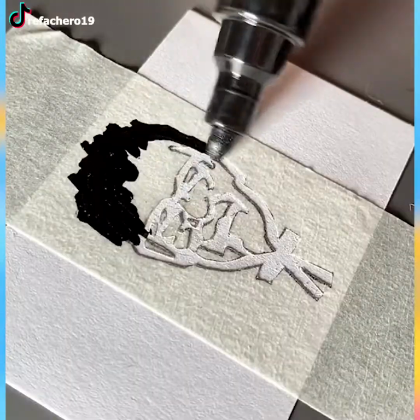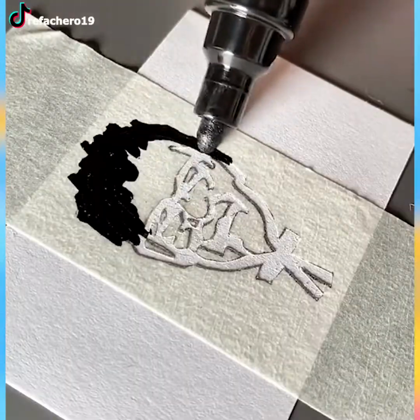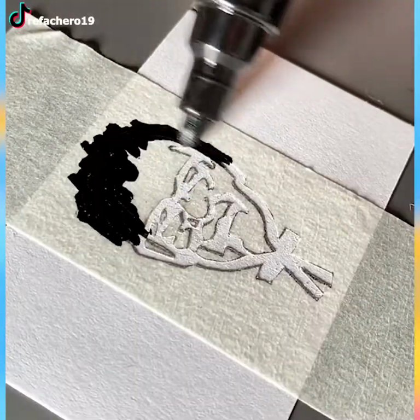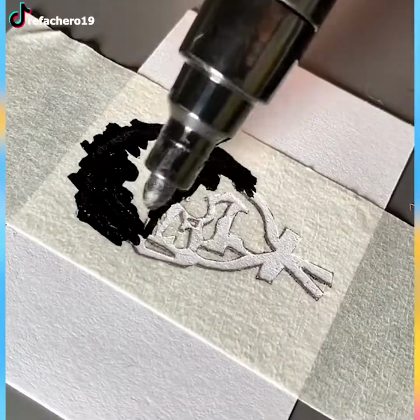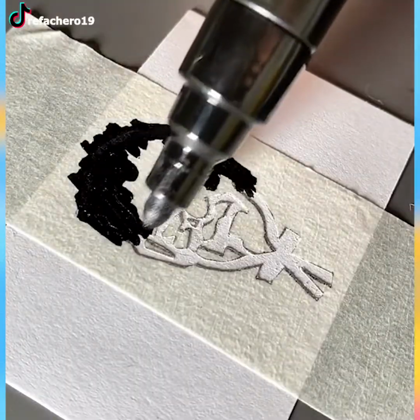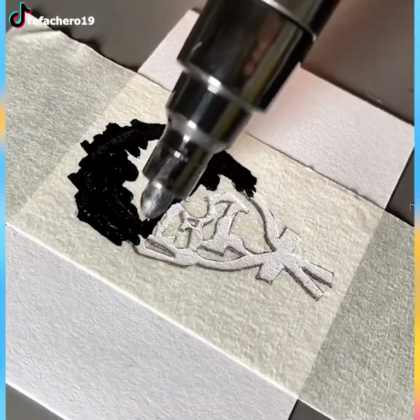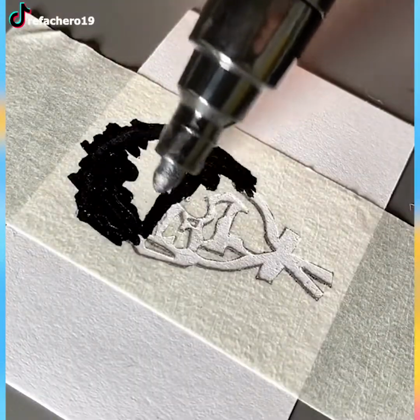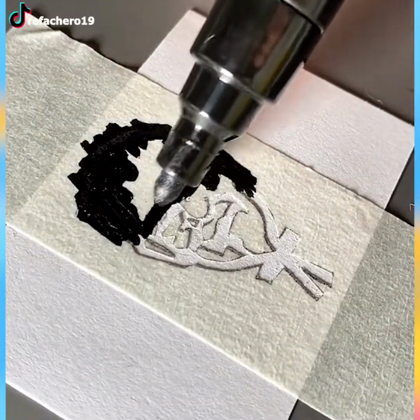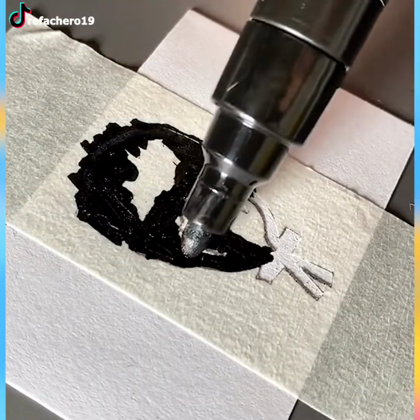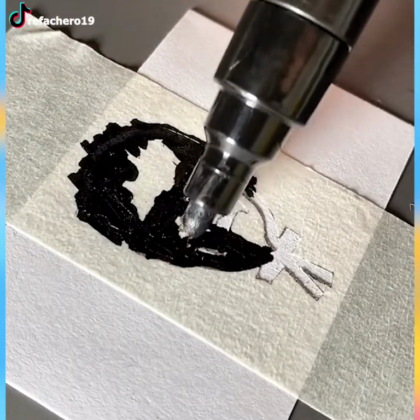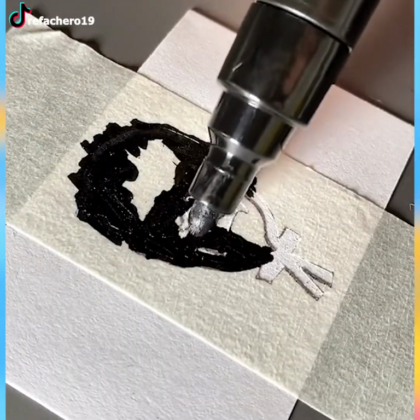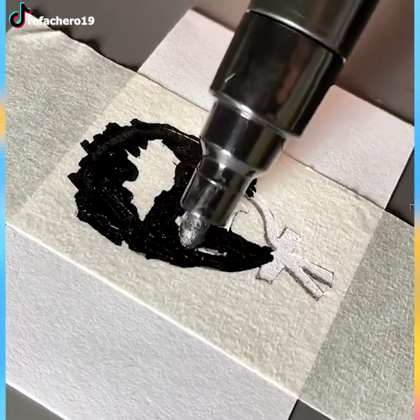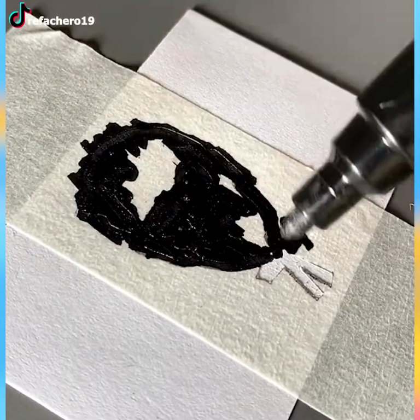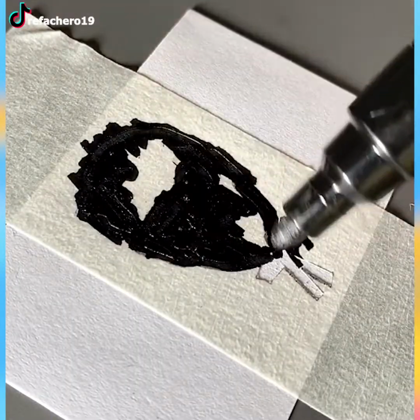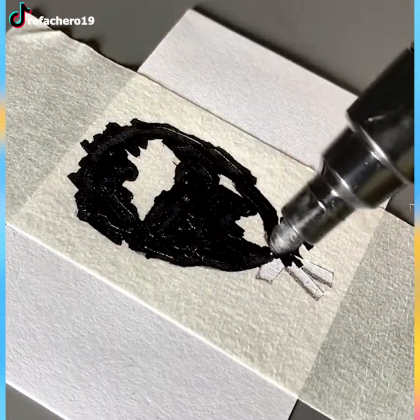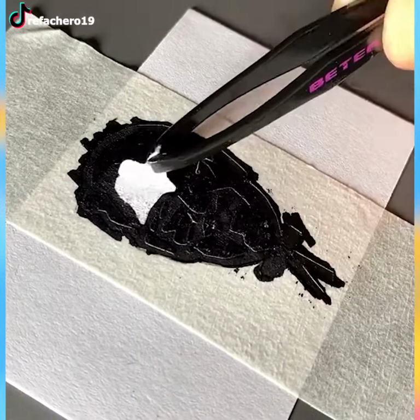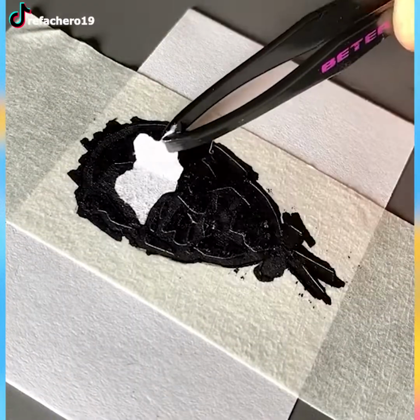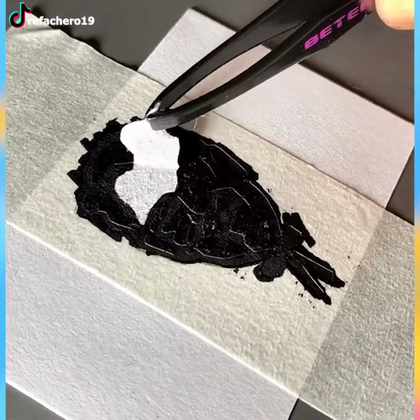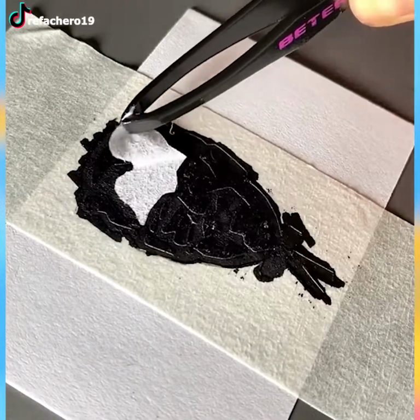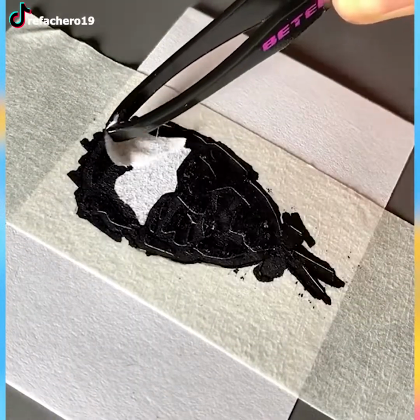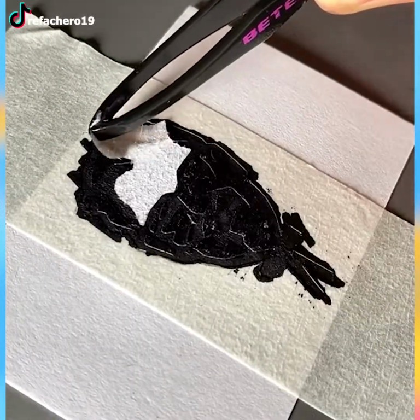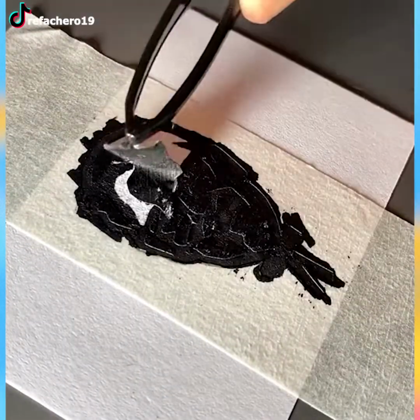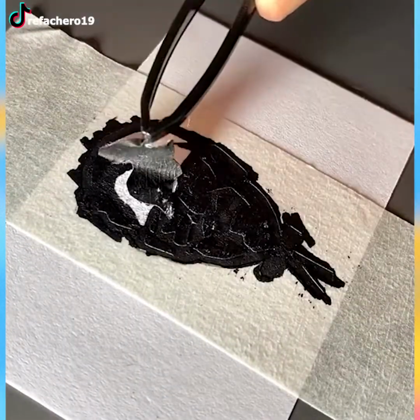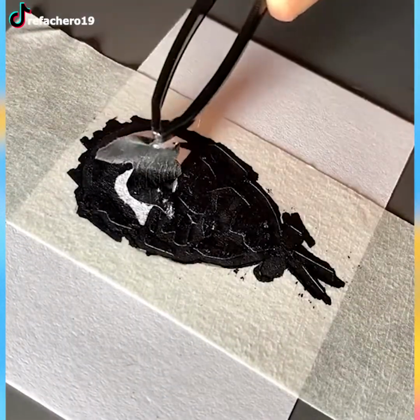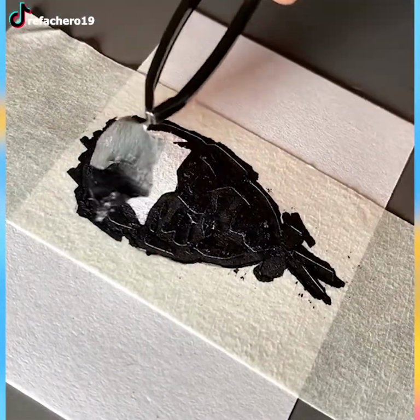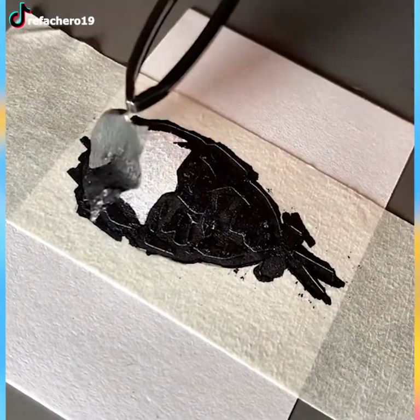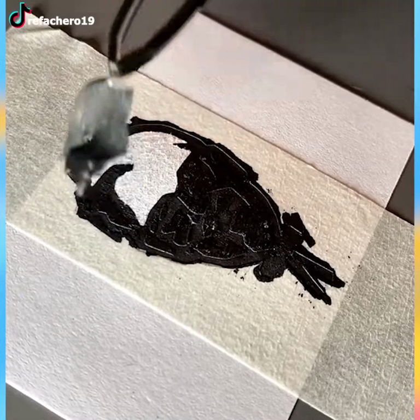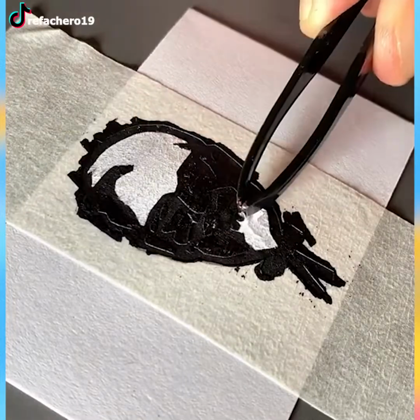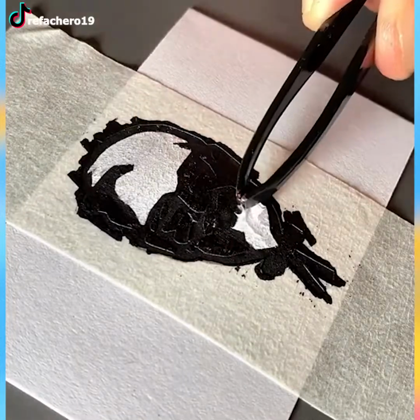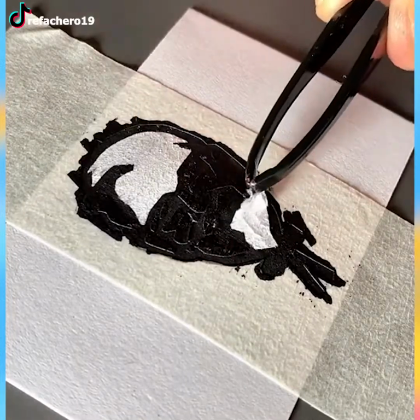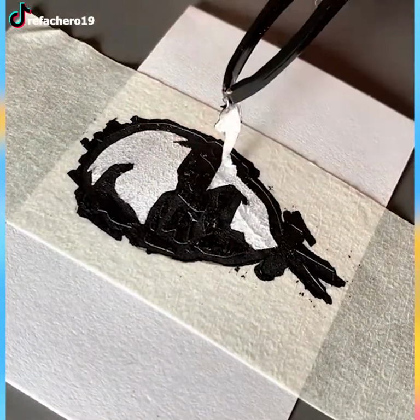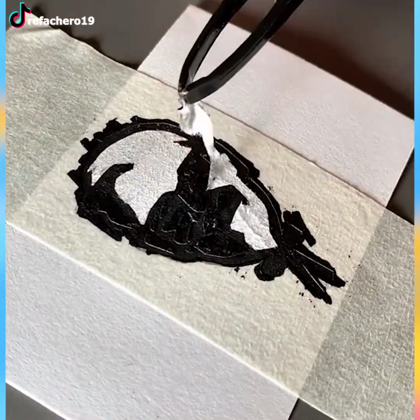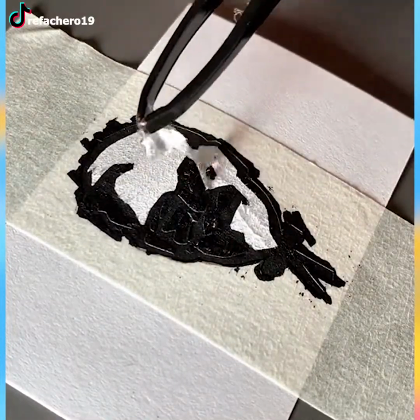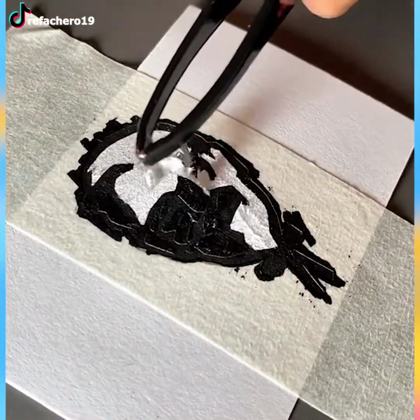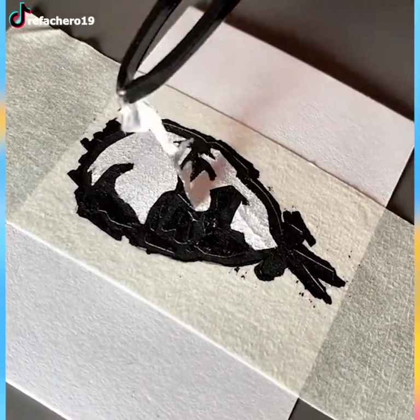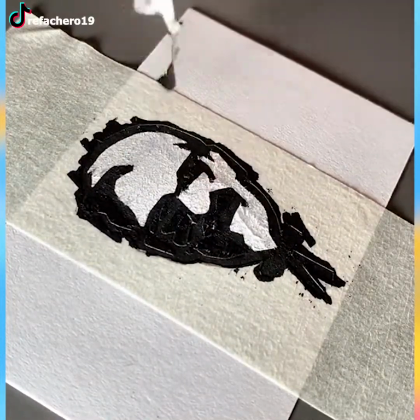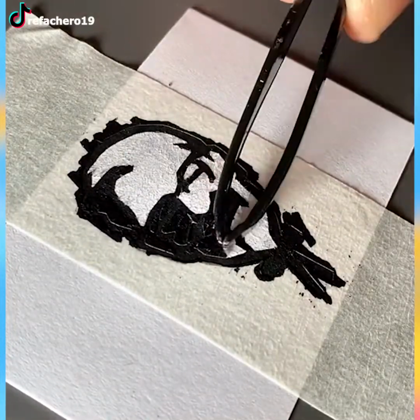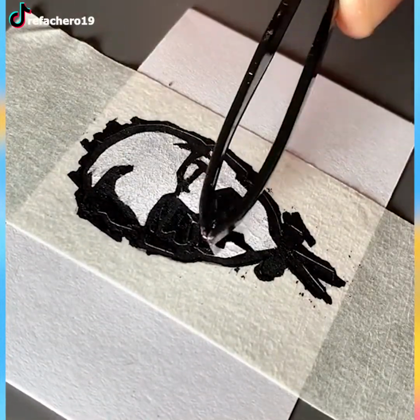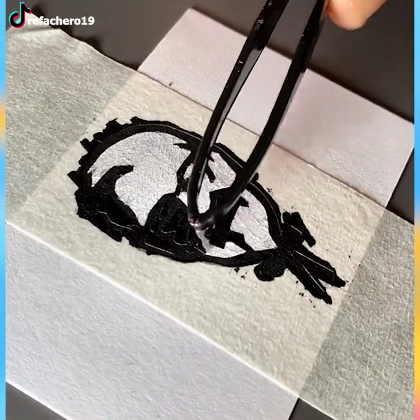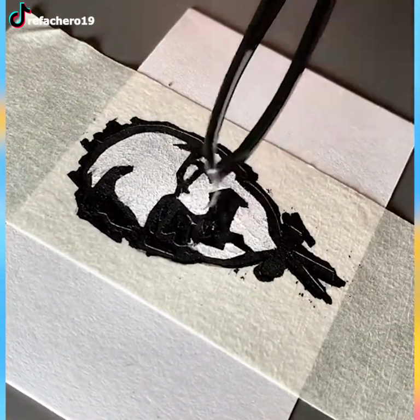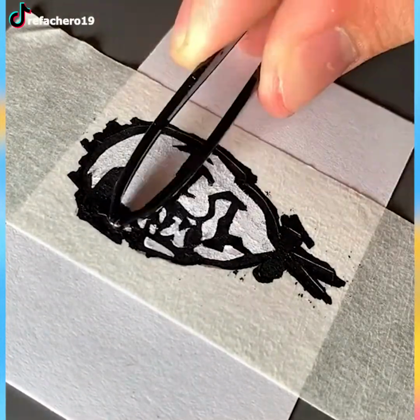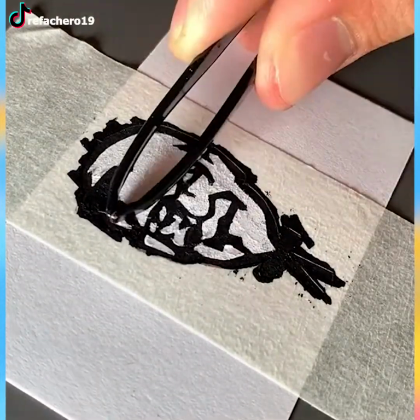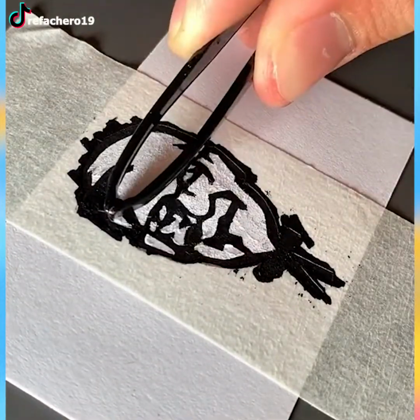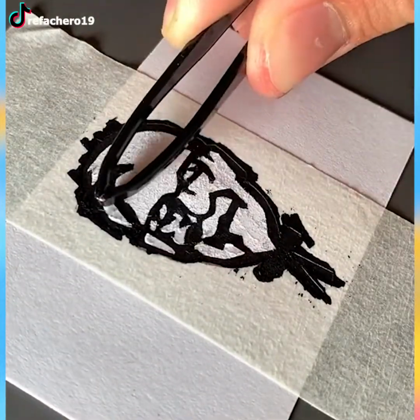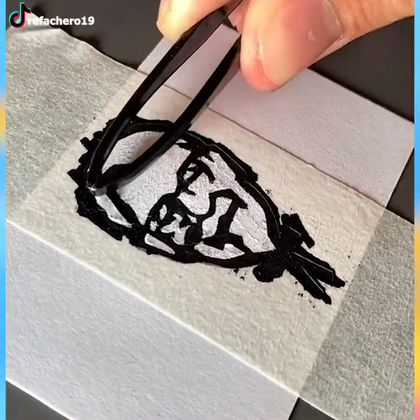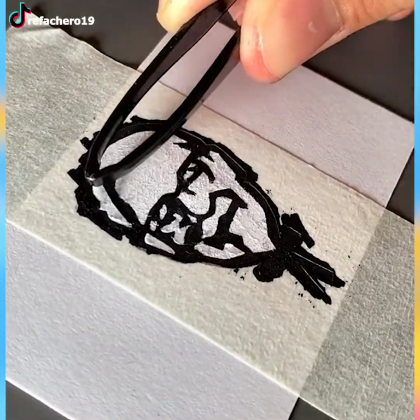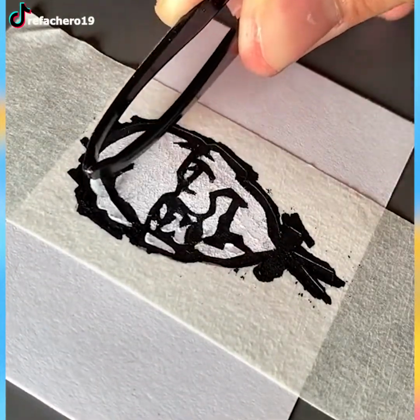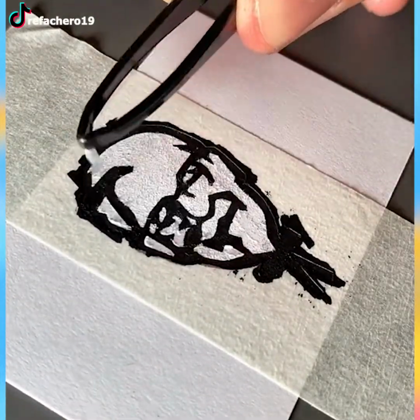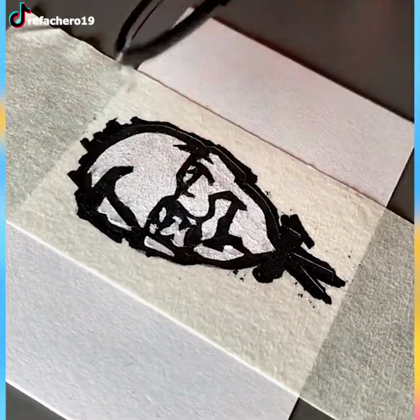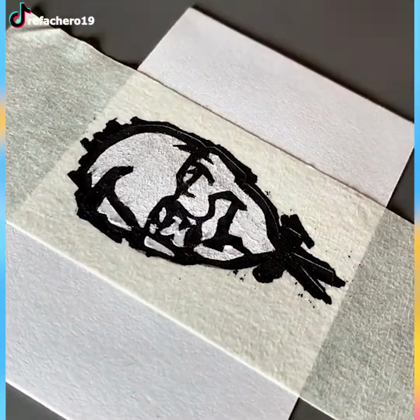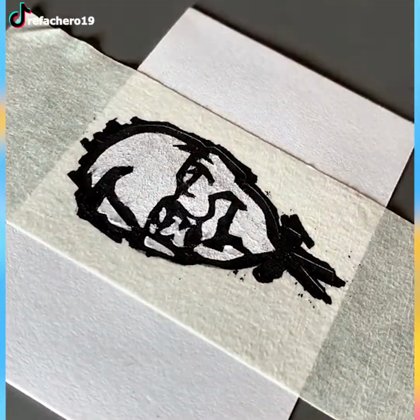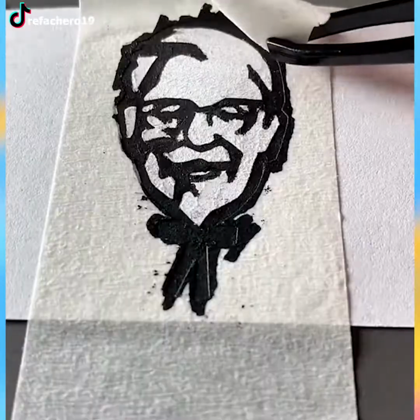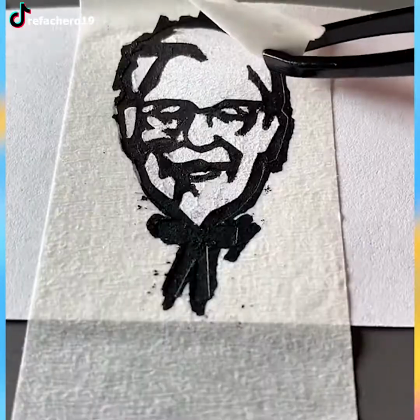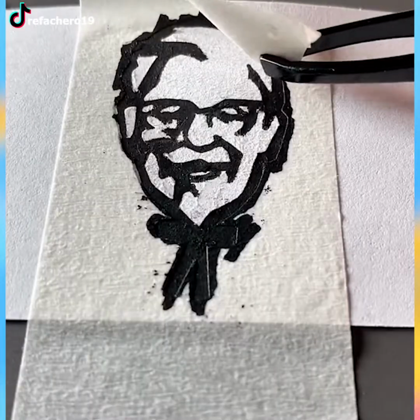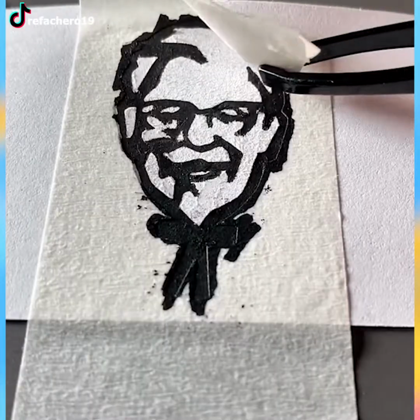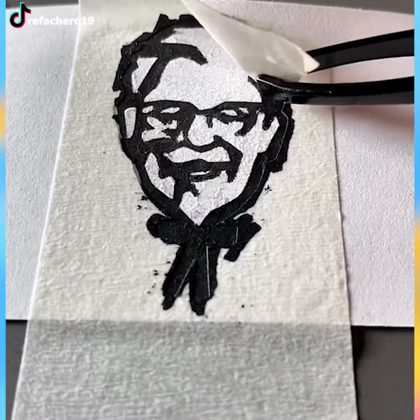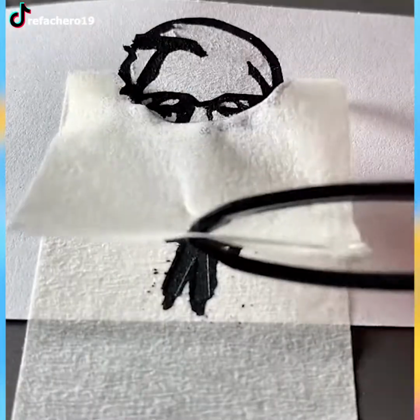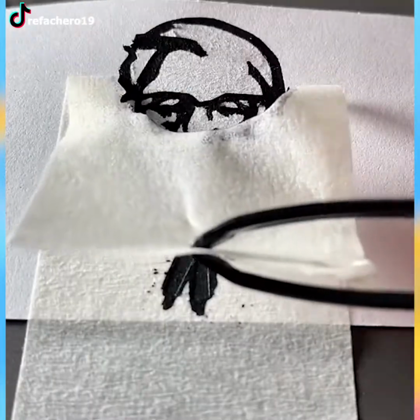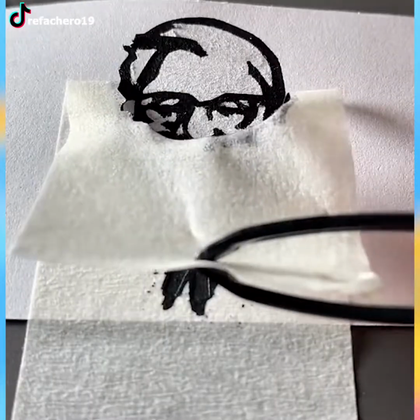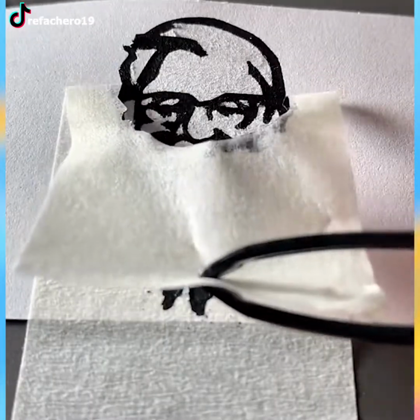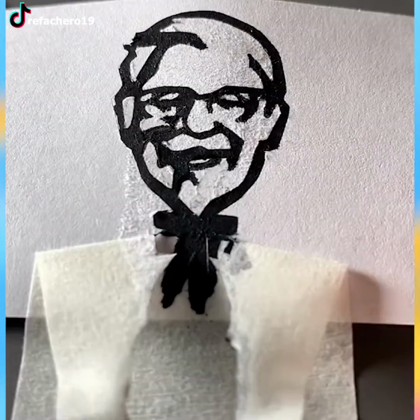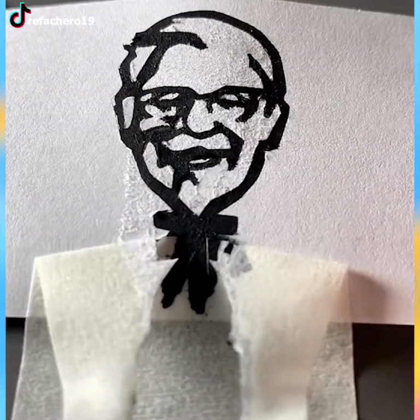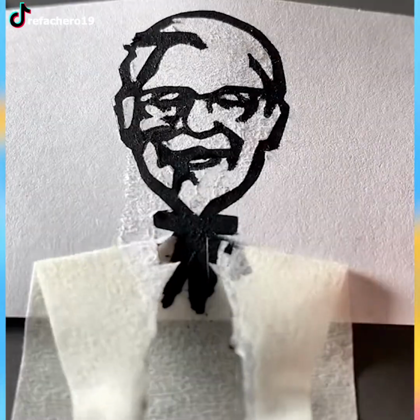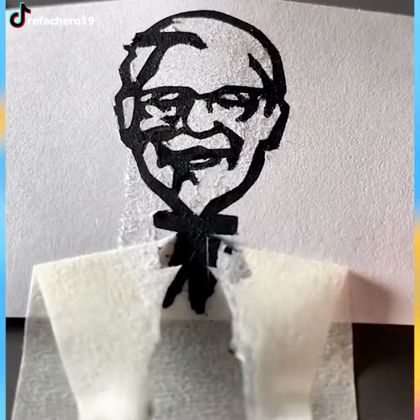Remember the trick with masking tape that we saw was used for the flag of Bahrain? Well, this time it's used for Colonel Sanders of KFC.